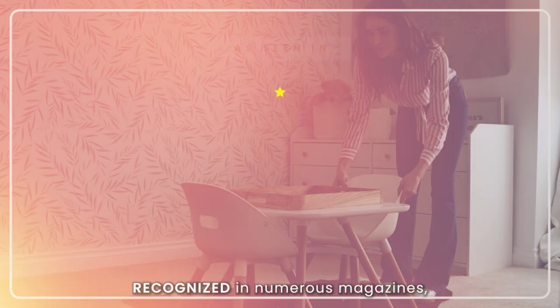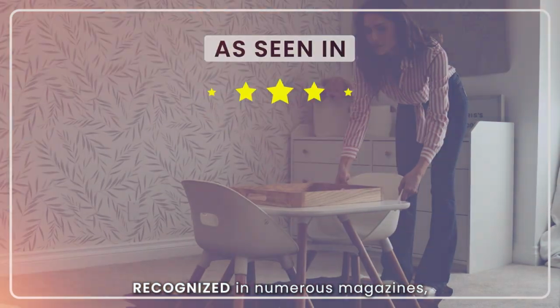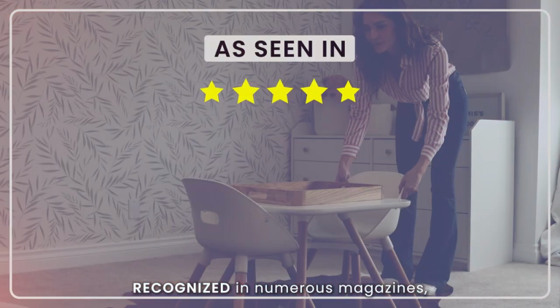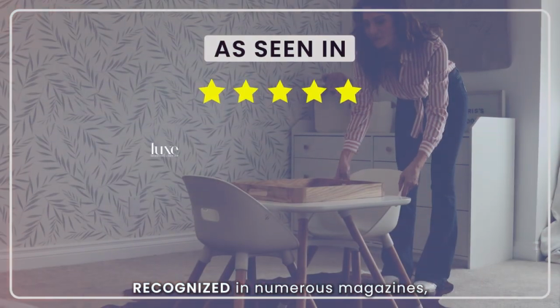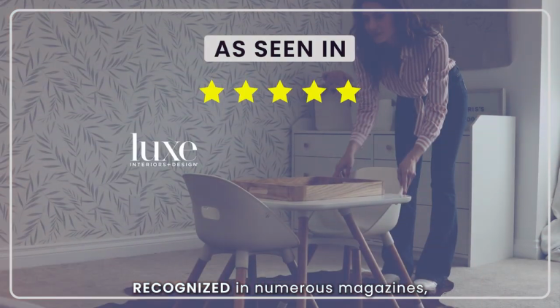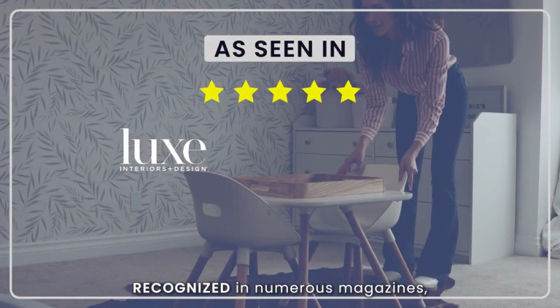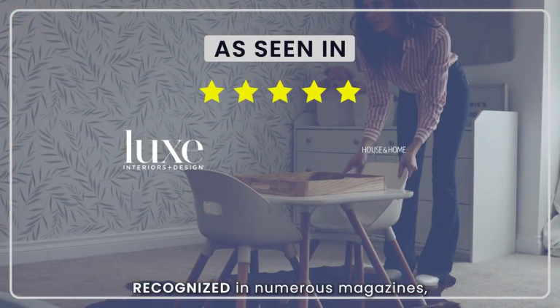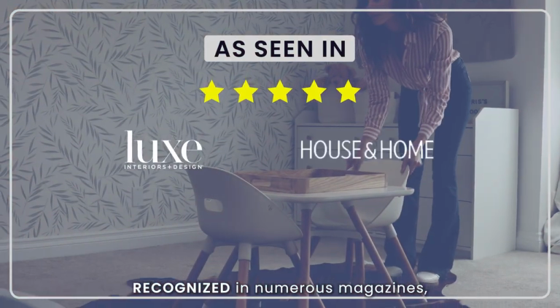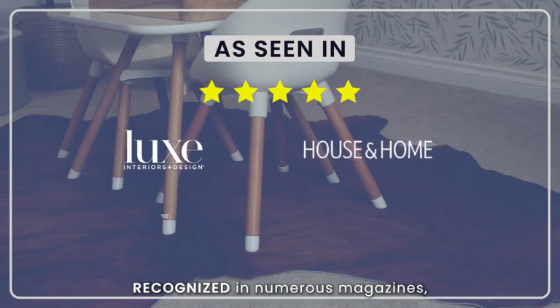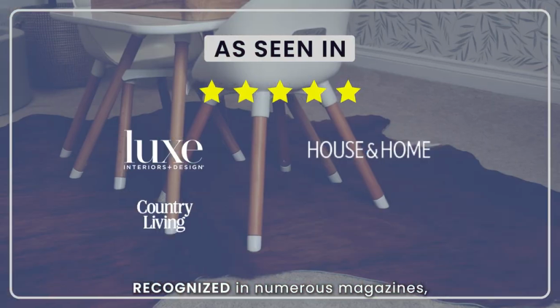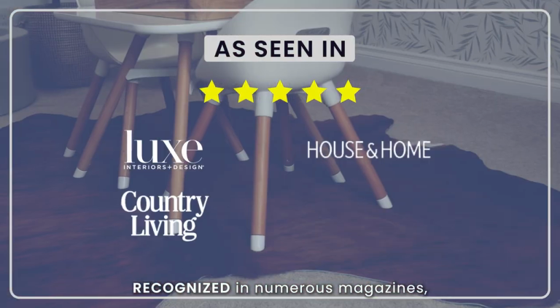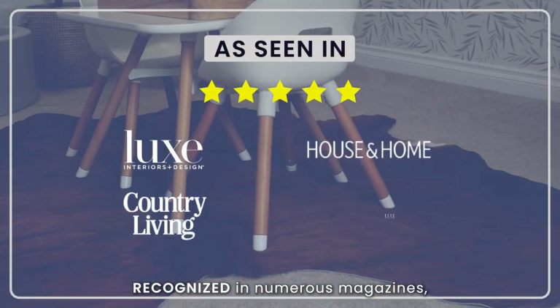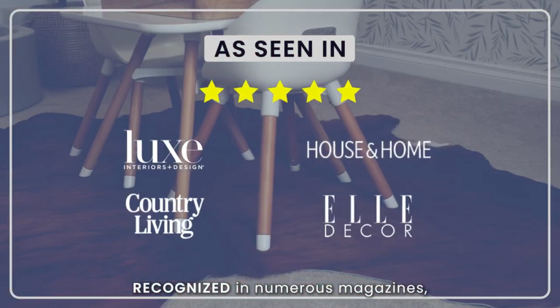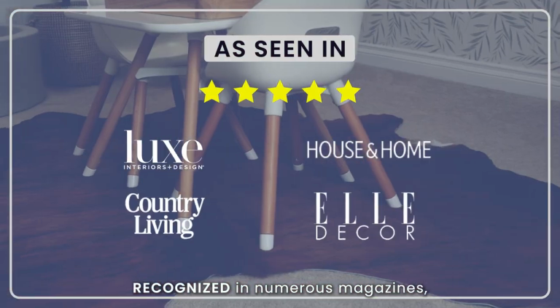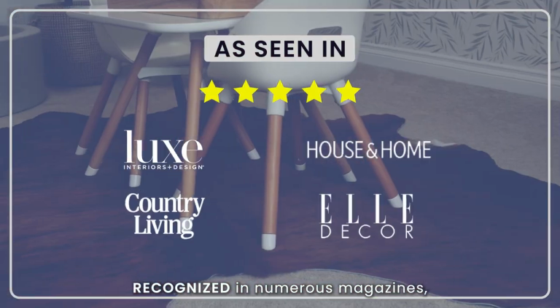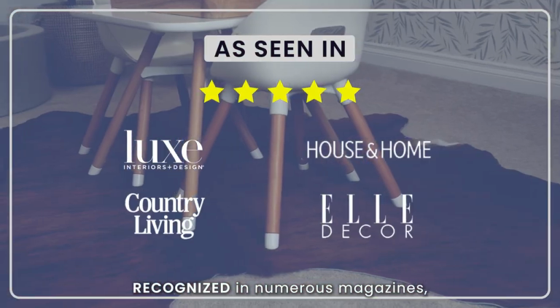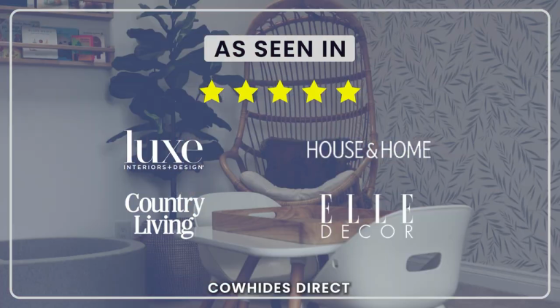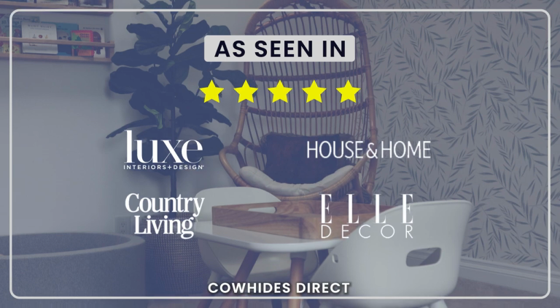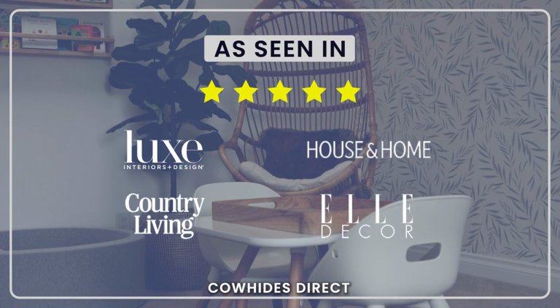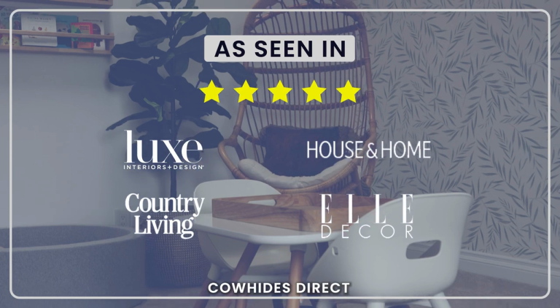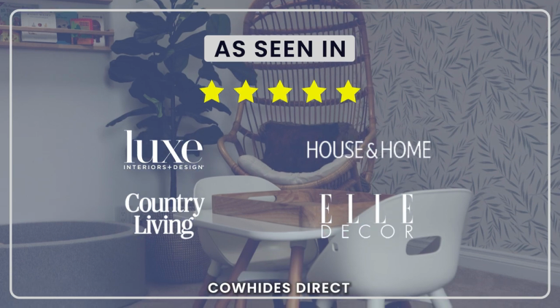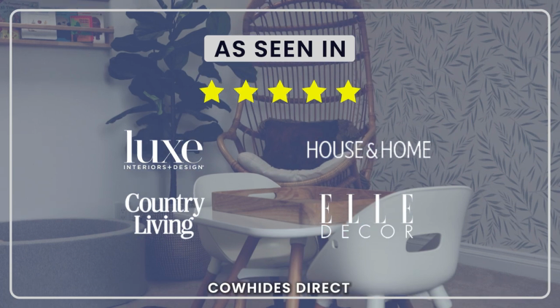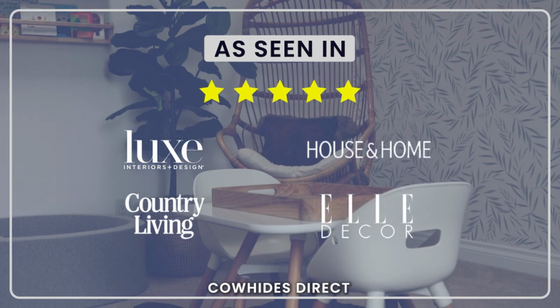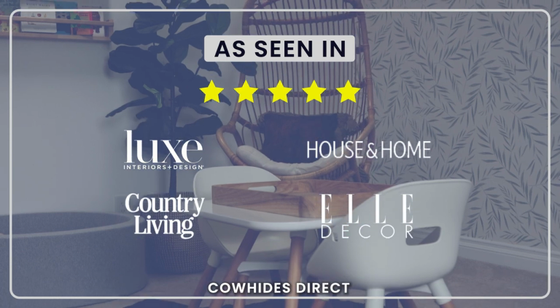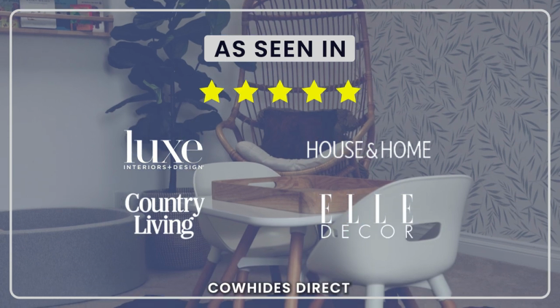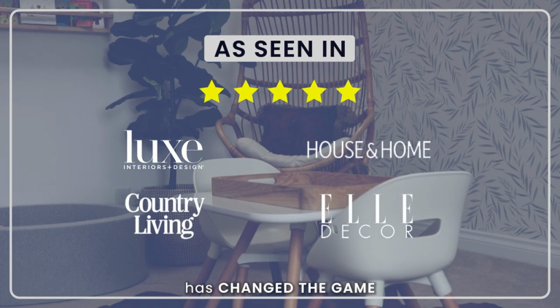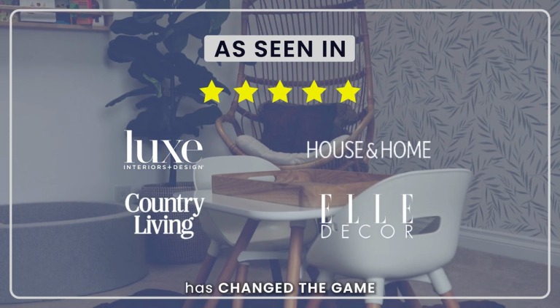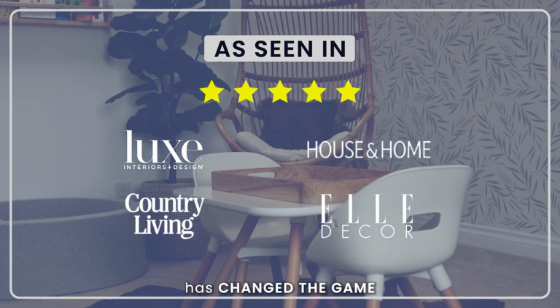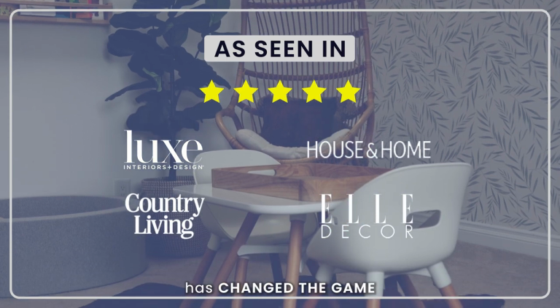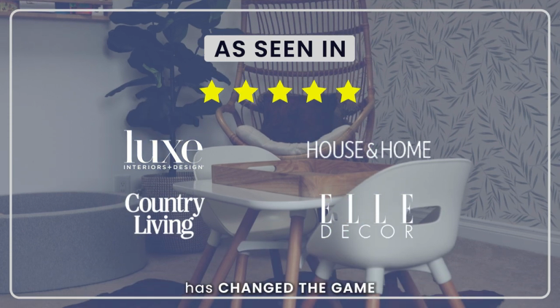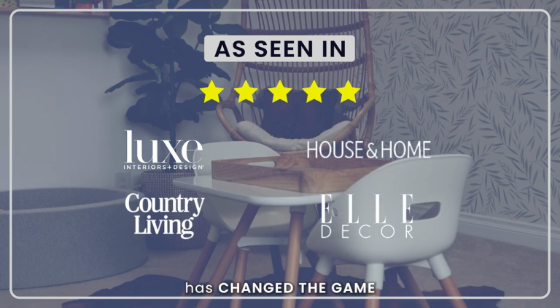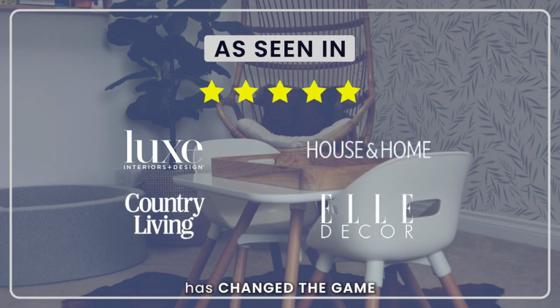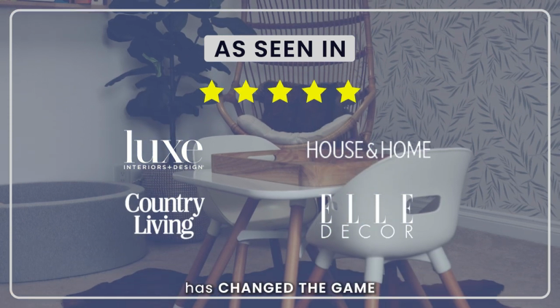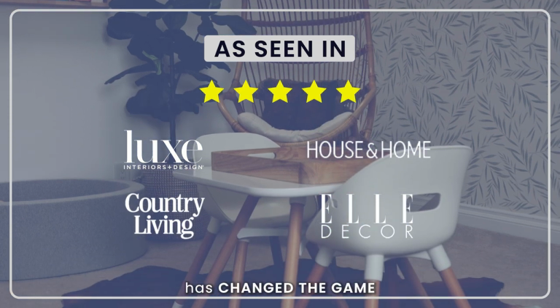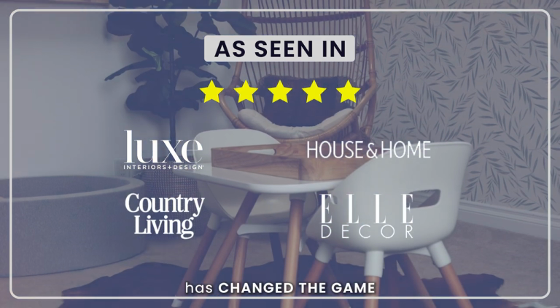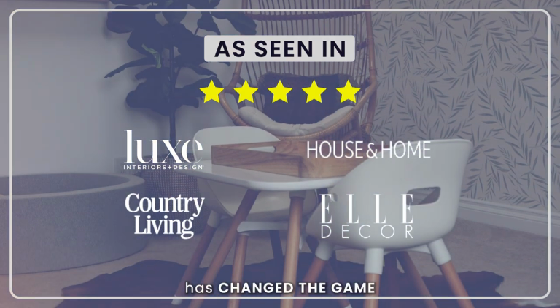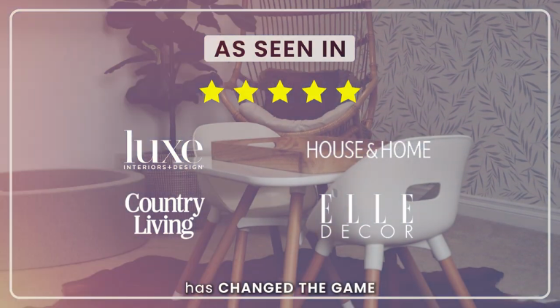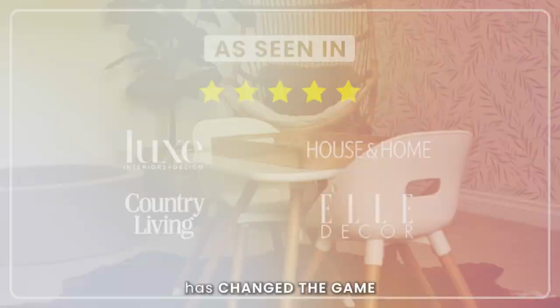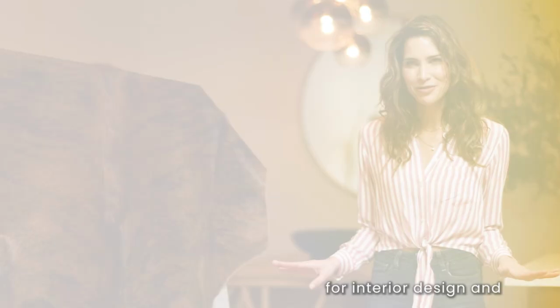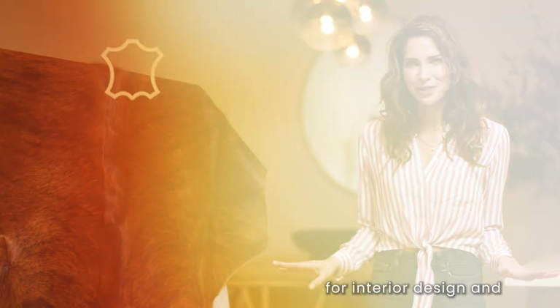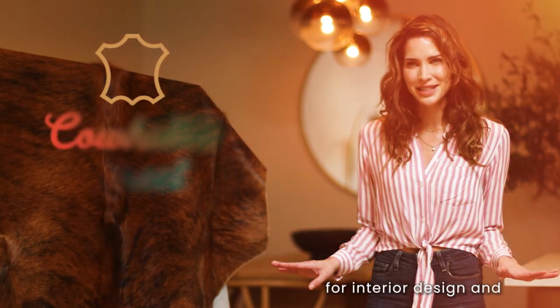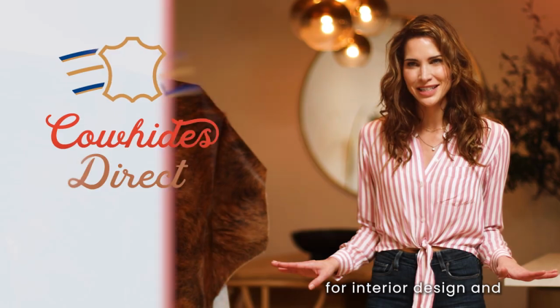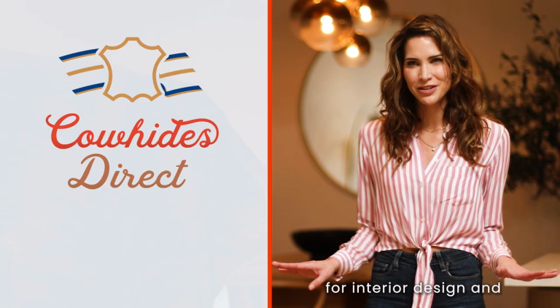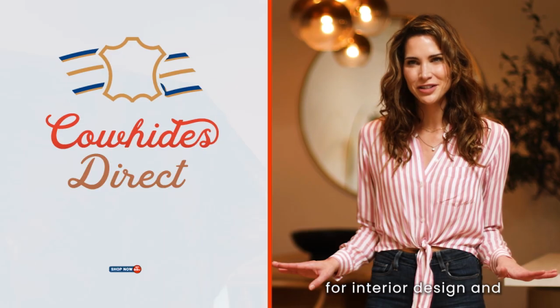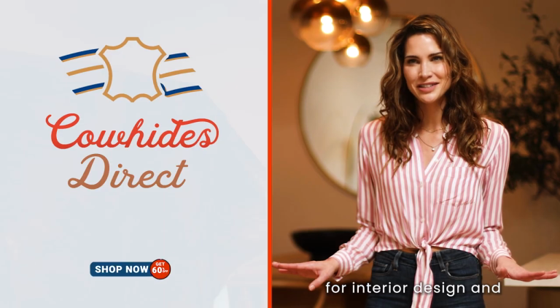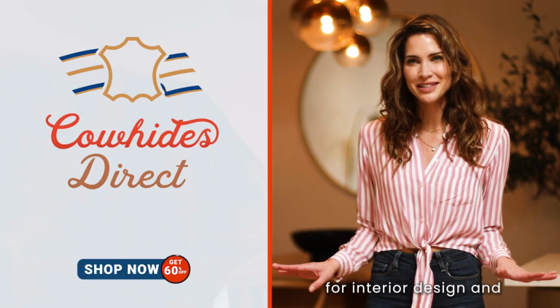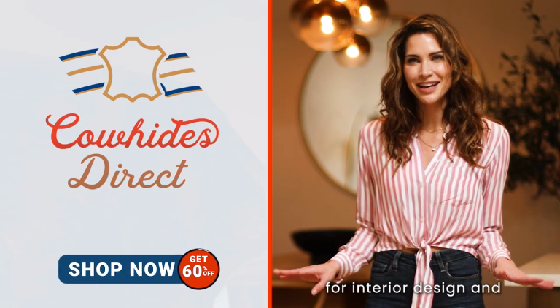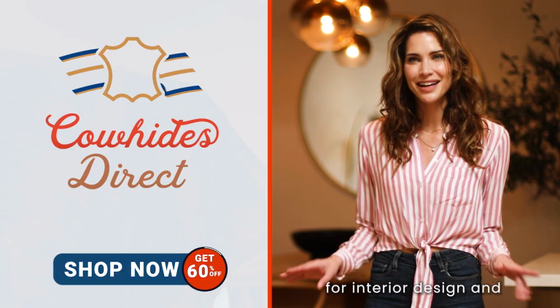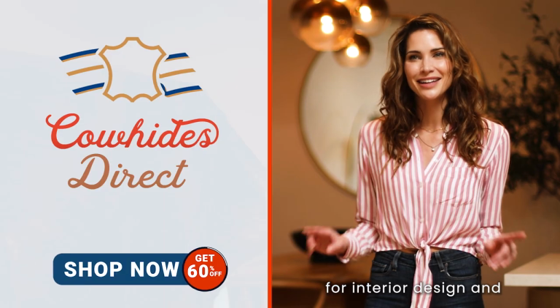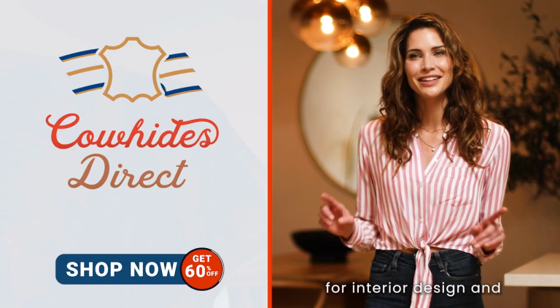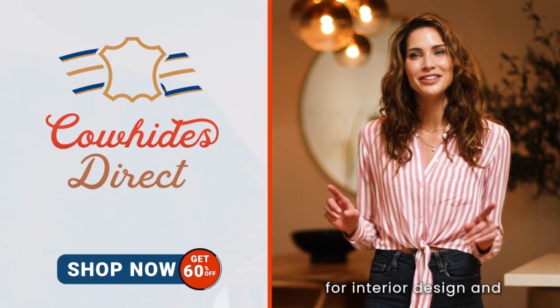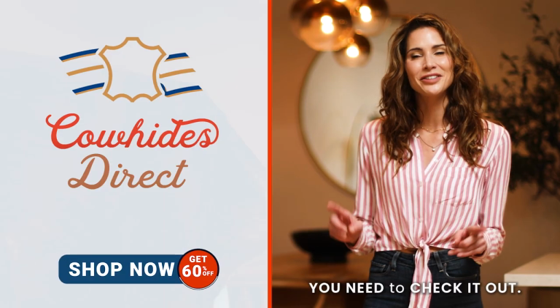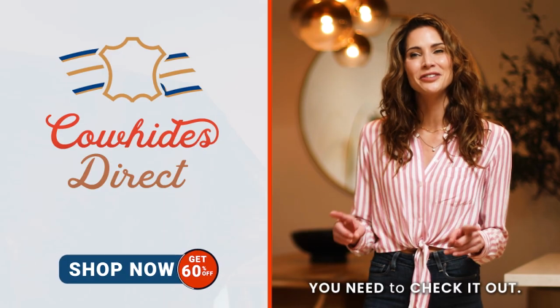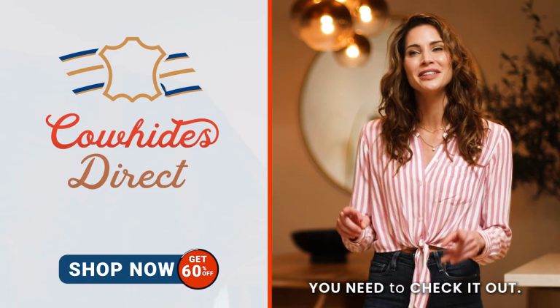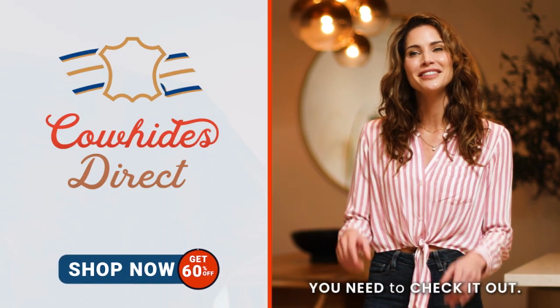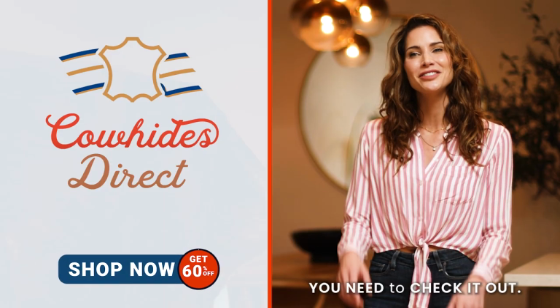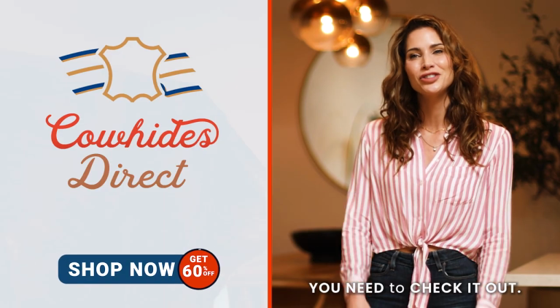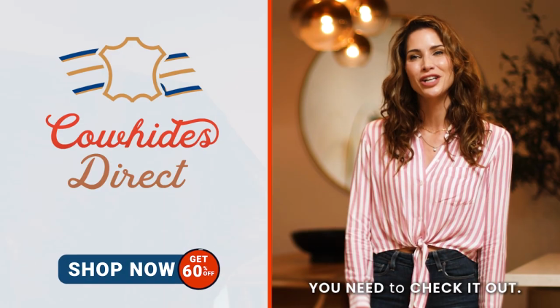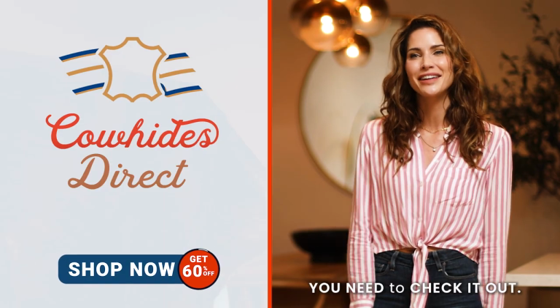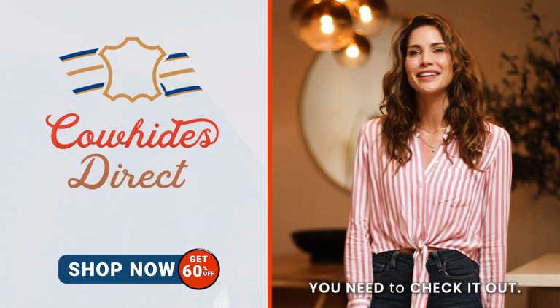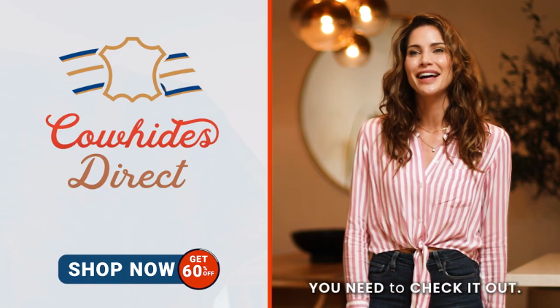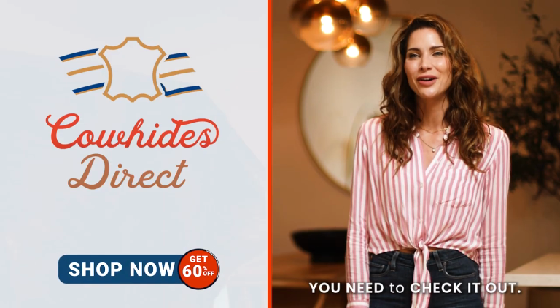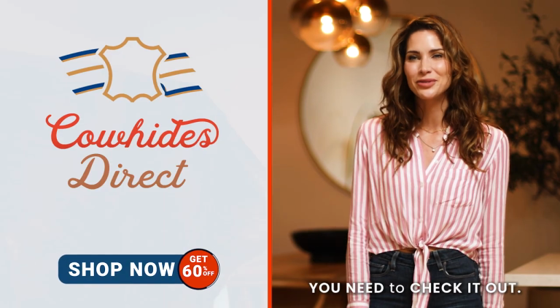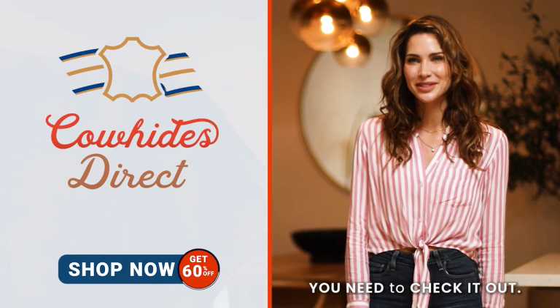Recognized in numerous magazines, Cowhides Direct has changed the game for interior design, and you need to check it out.